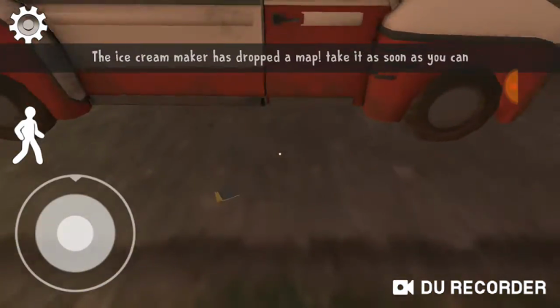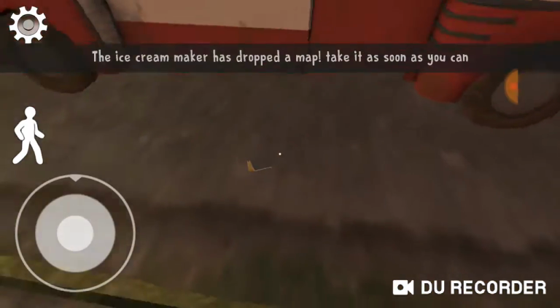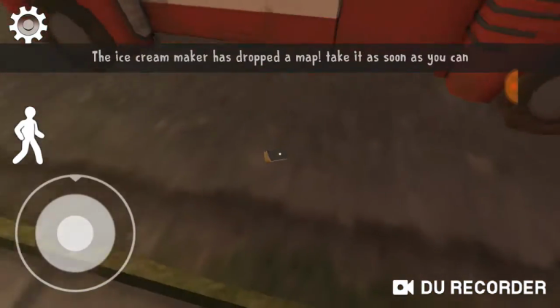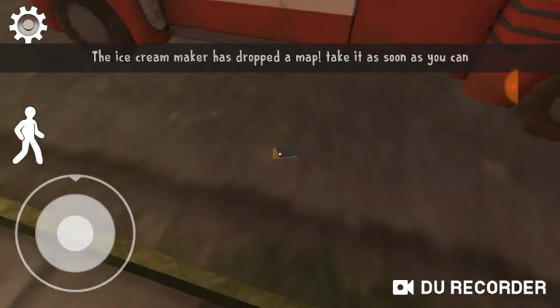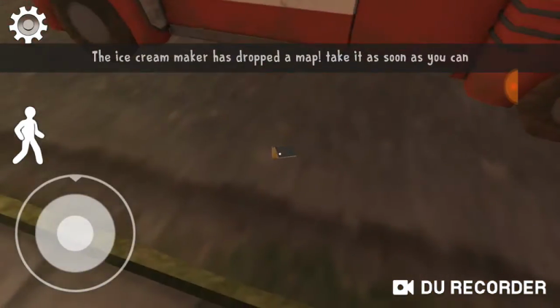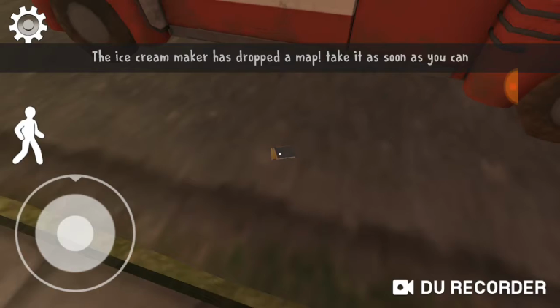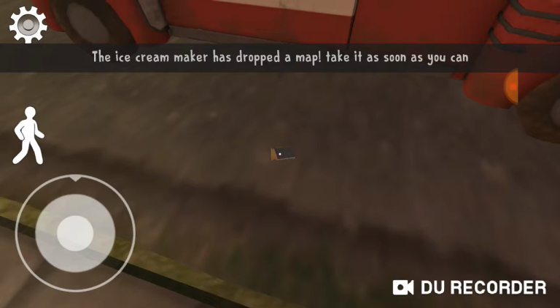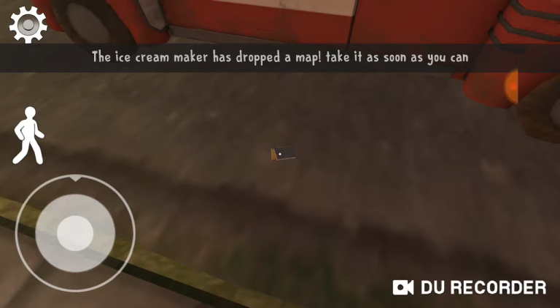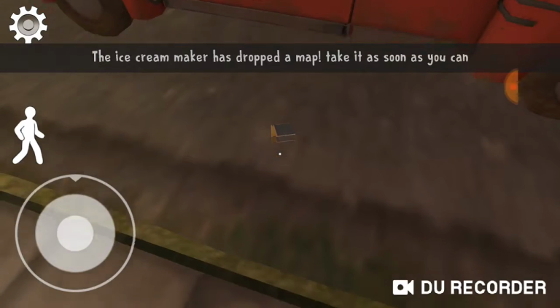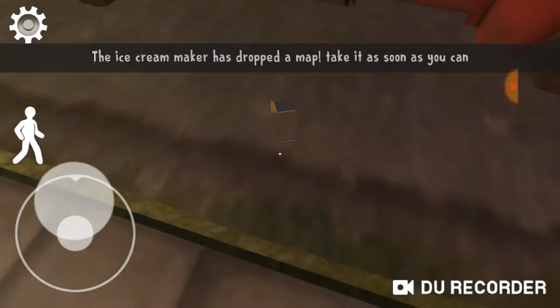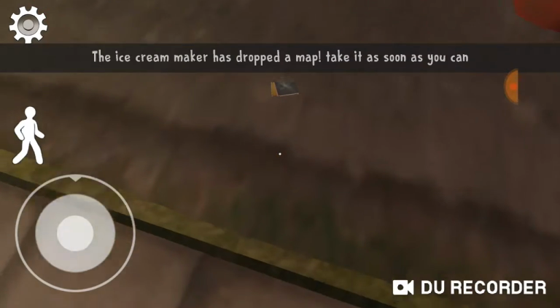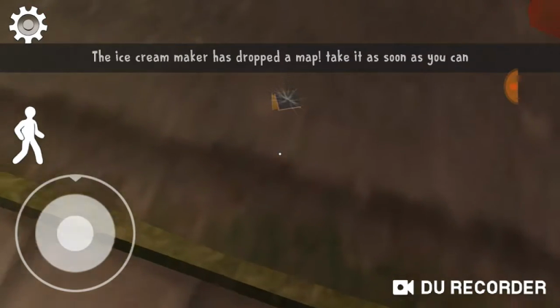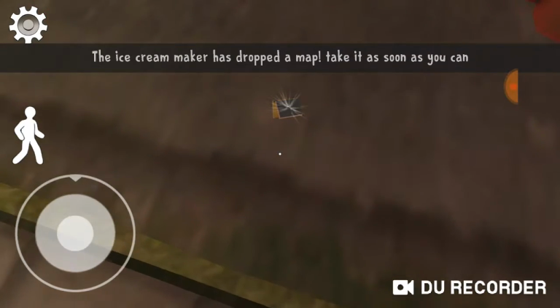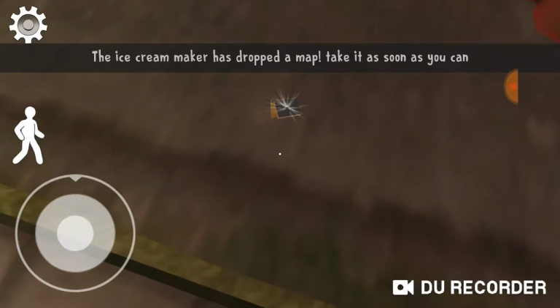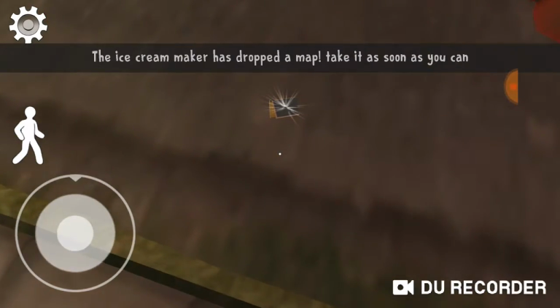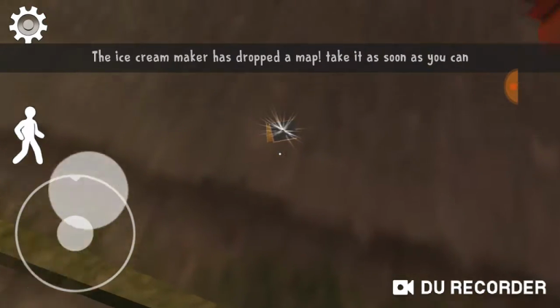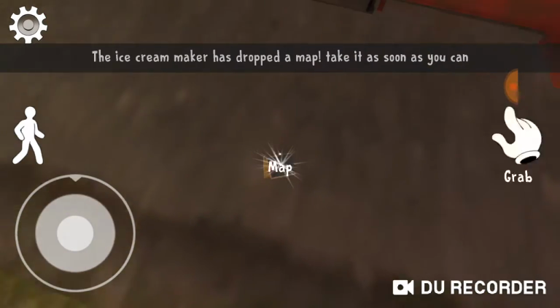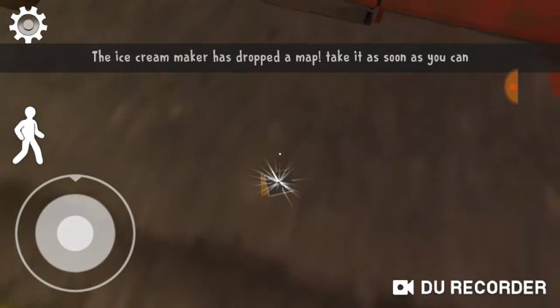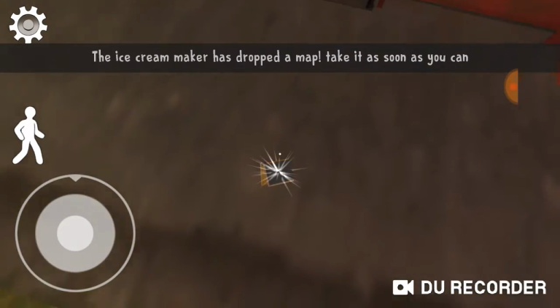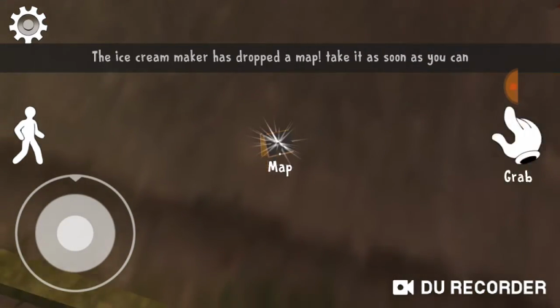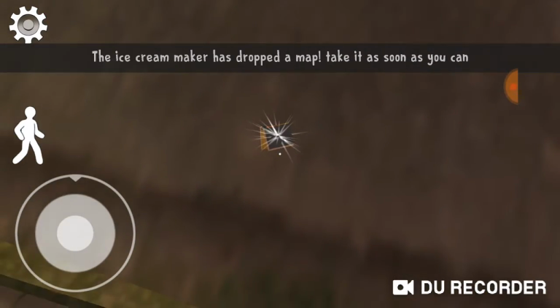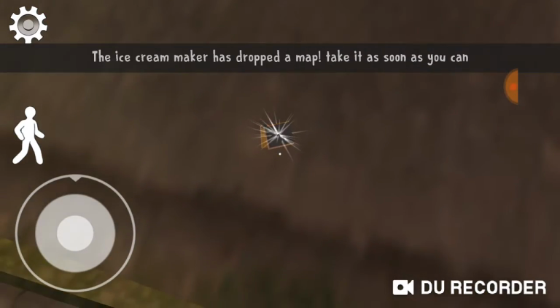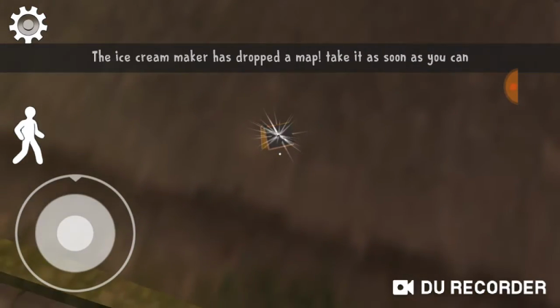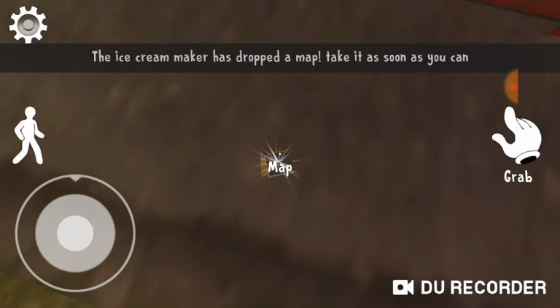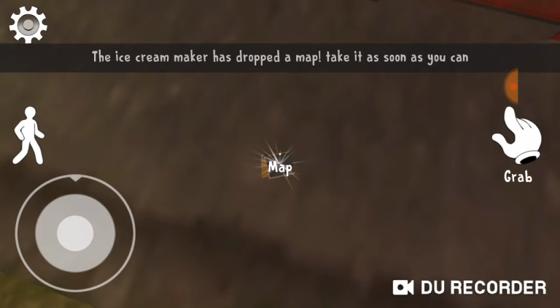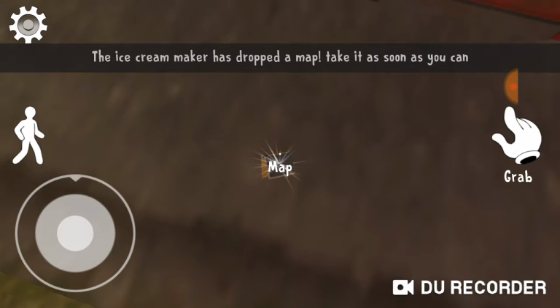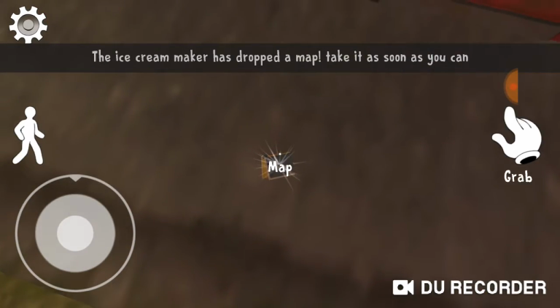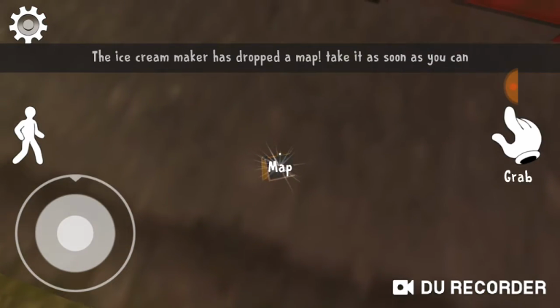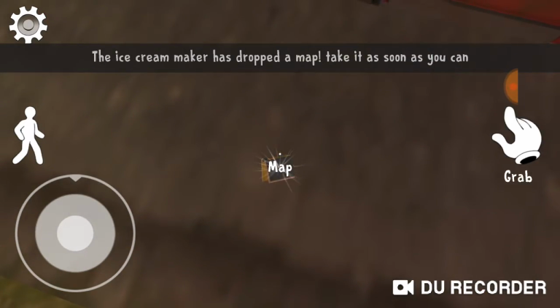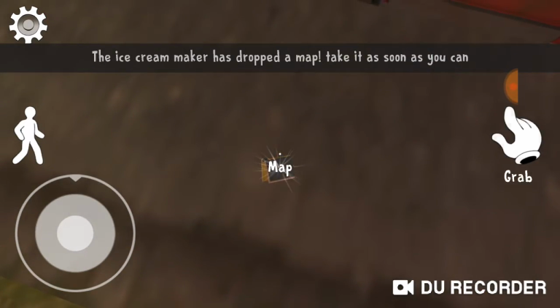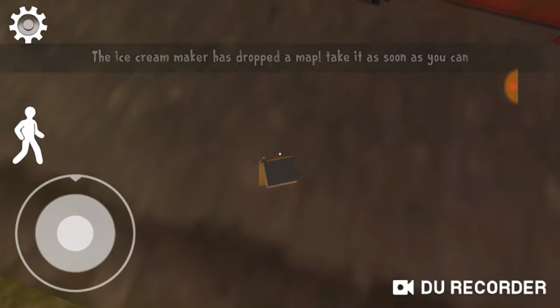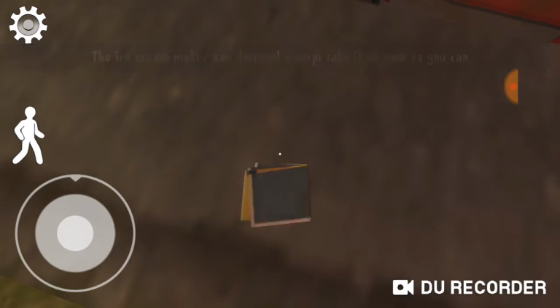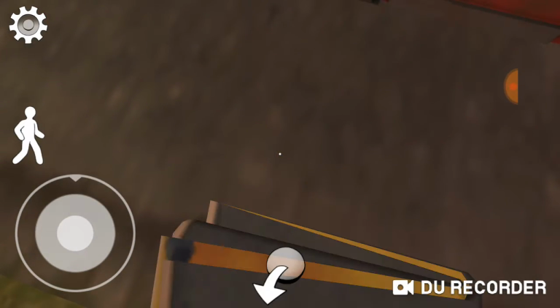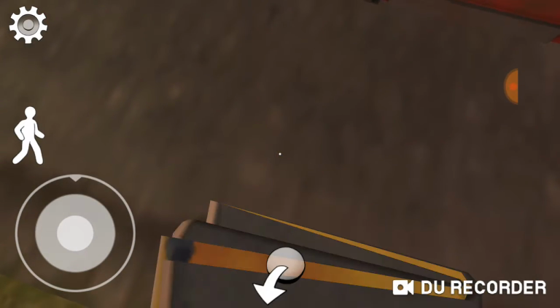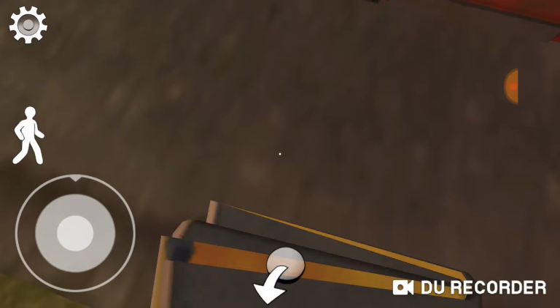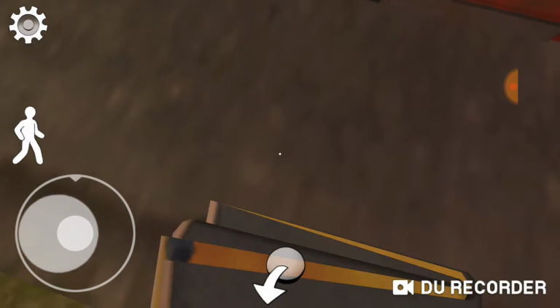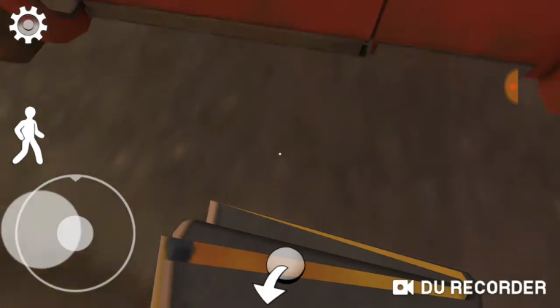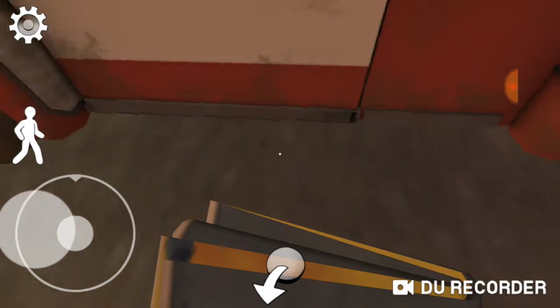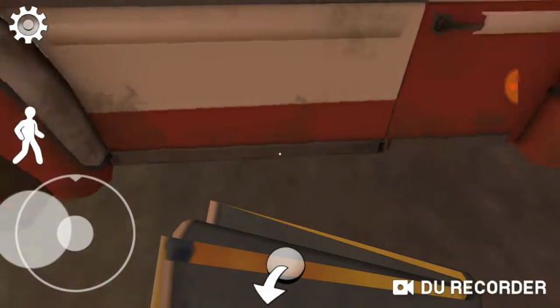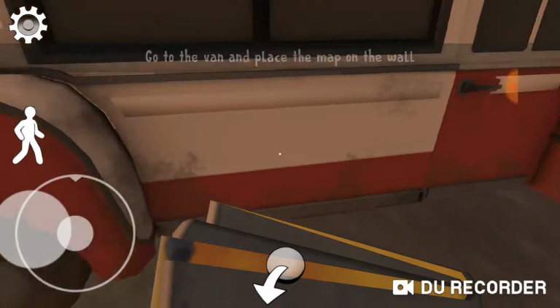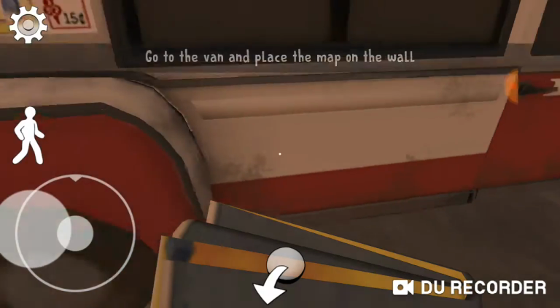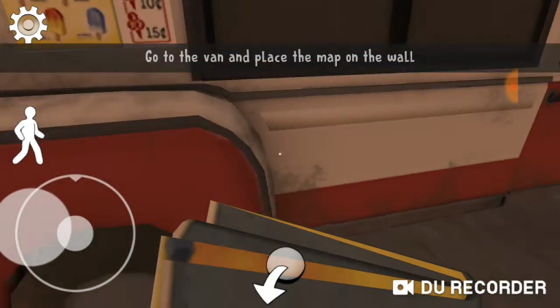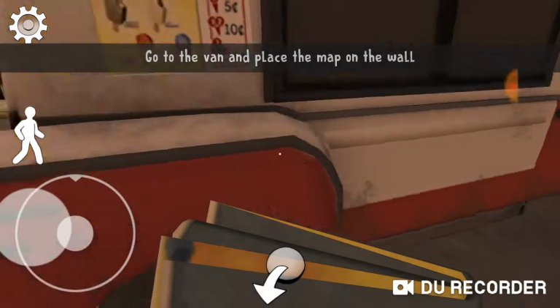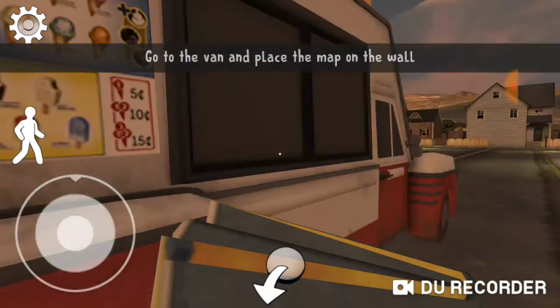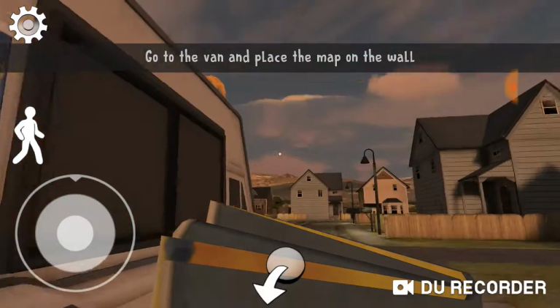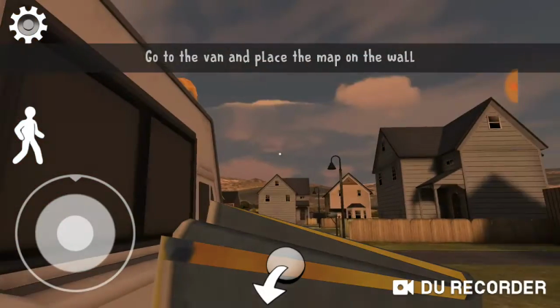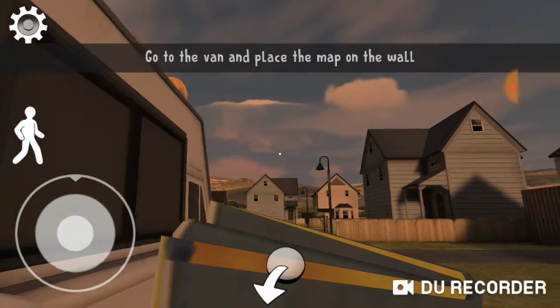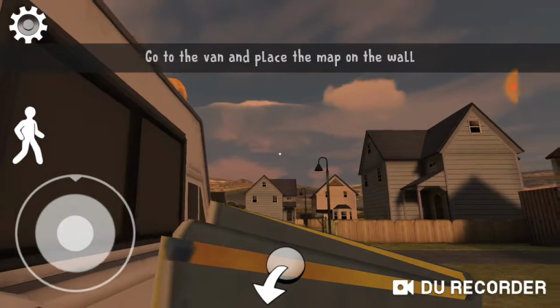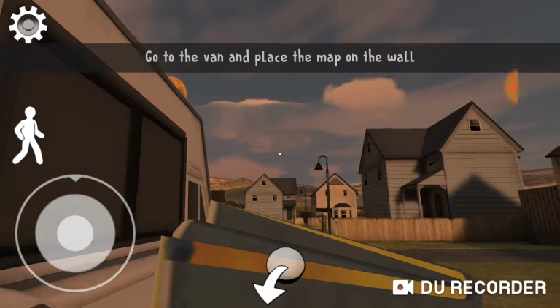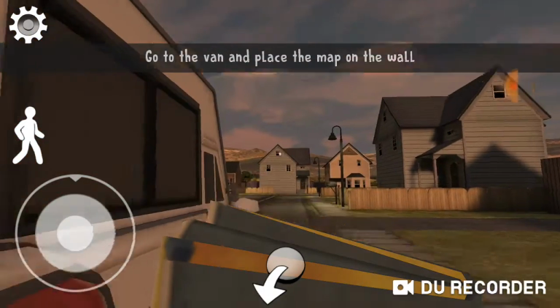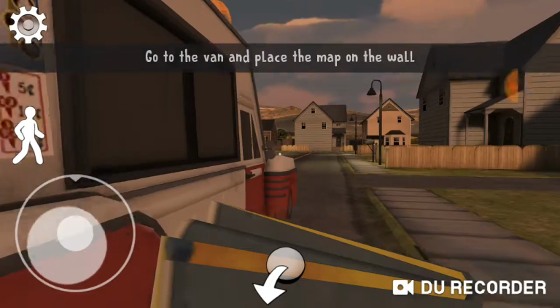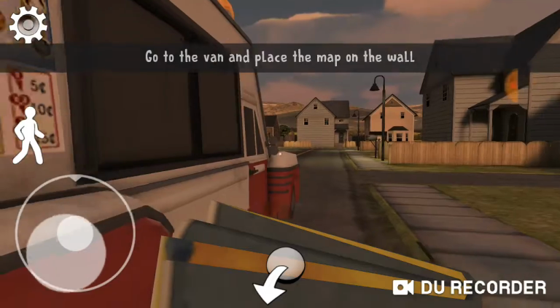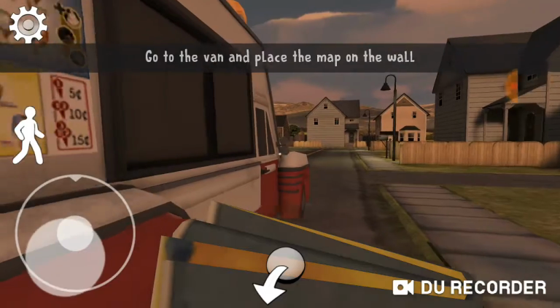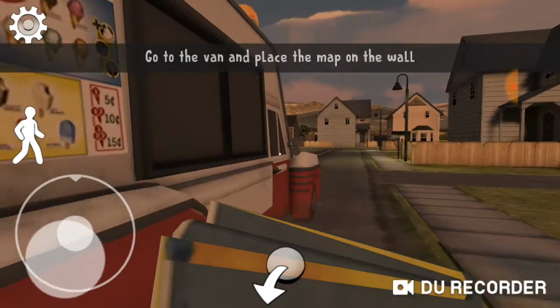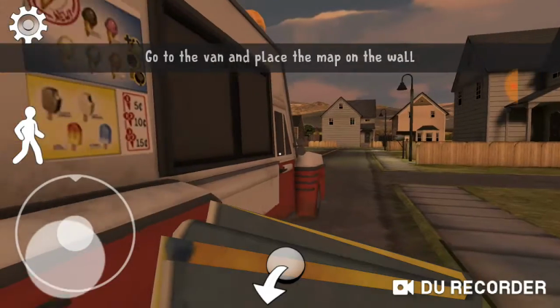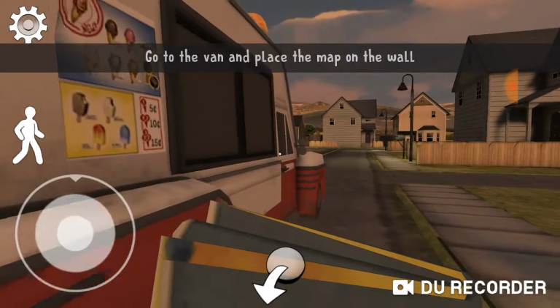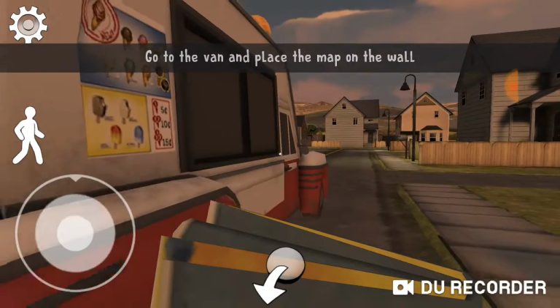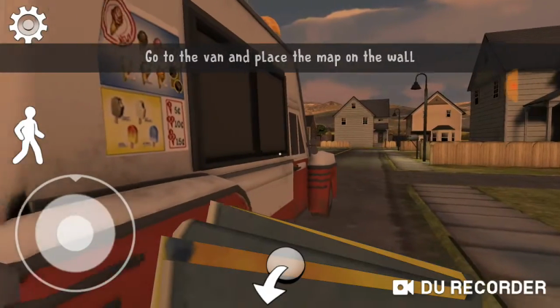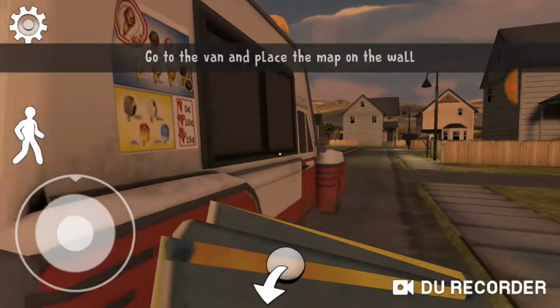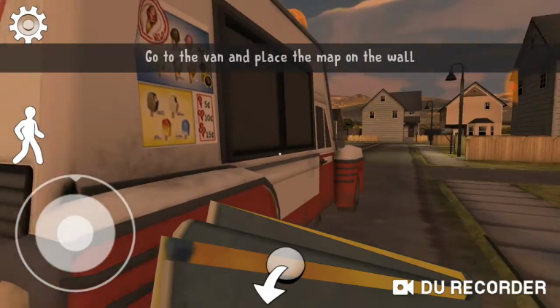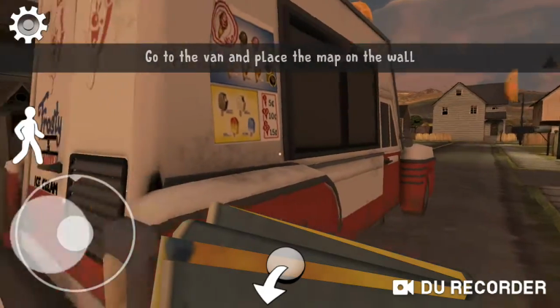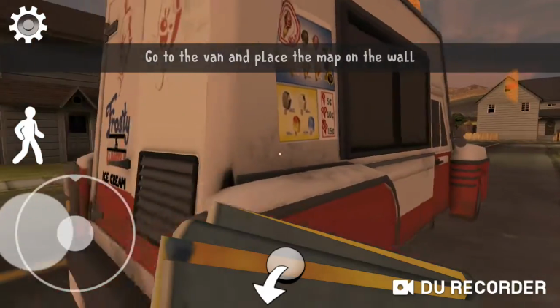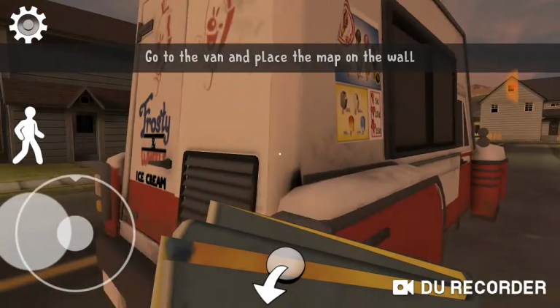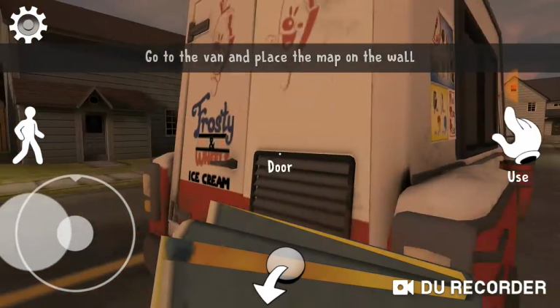Ice cream maker has dropped a map. Alright, map. So, place the map on the wall.